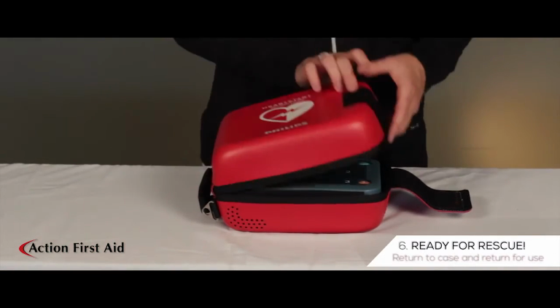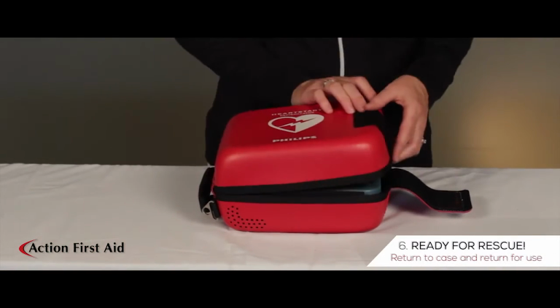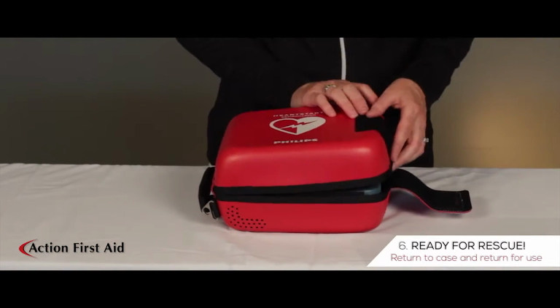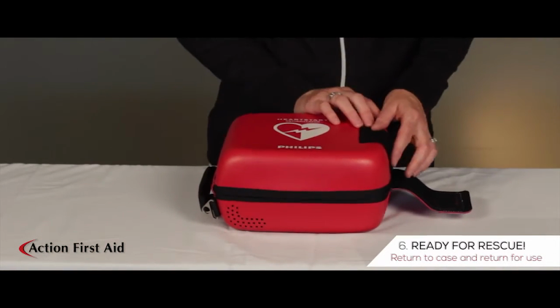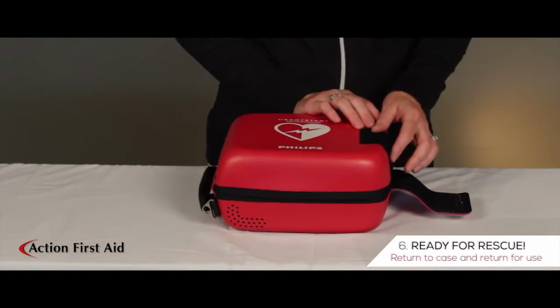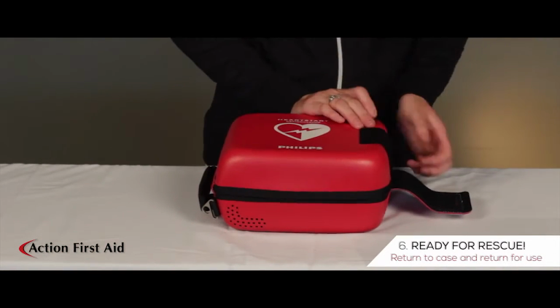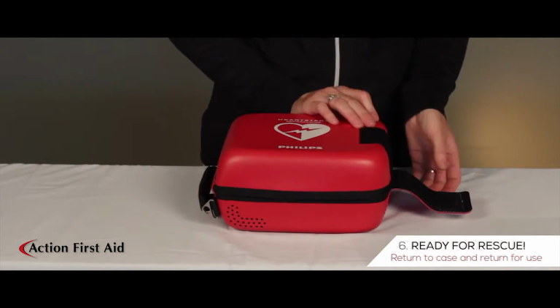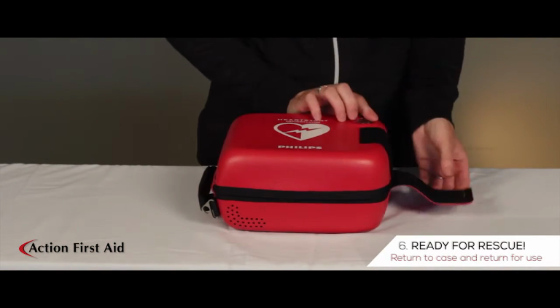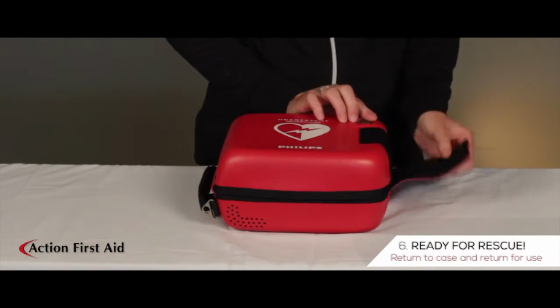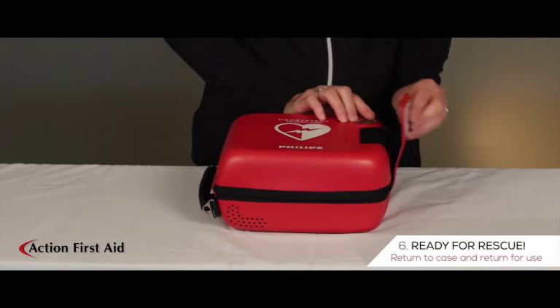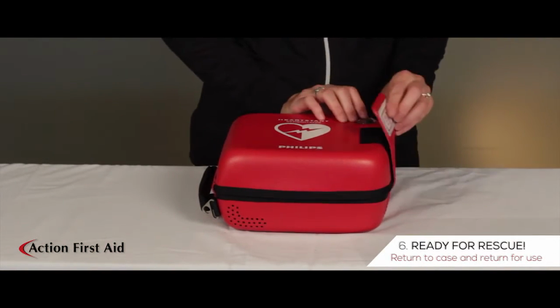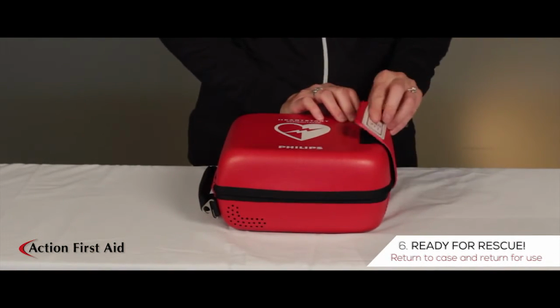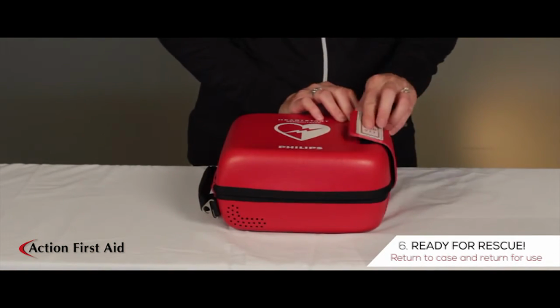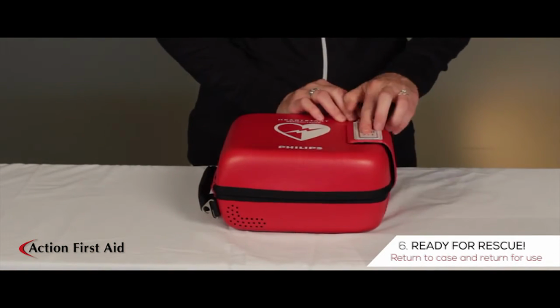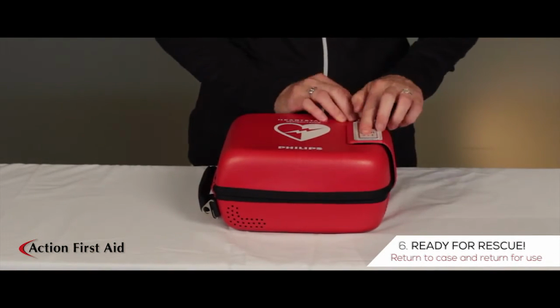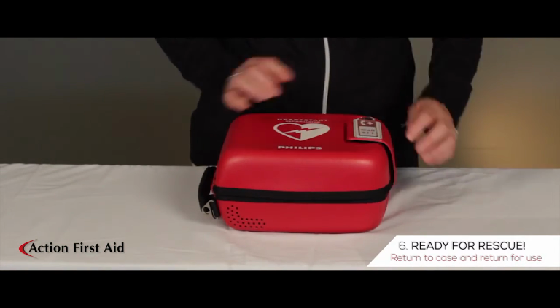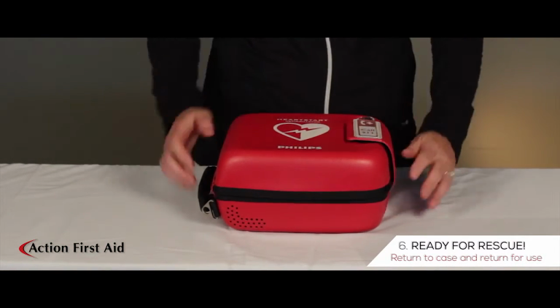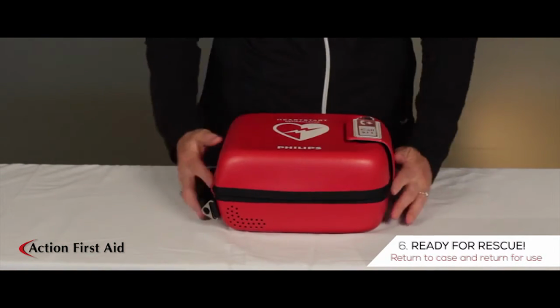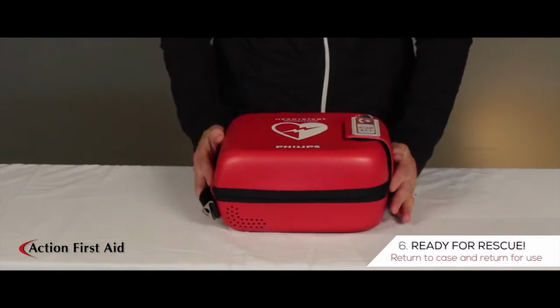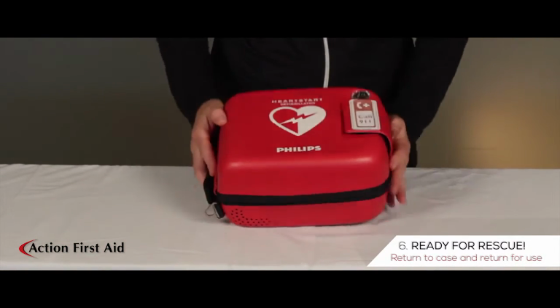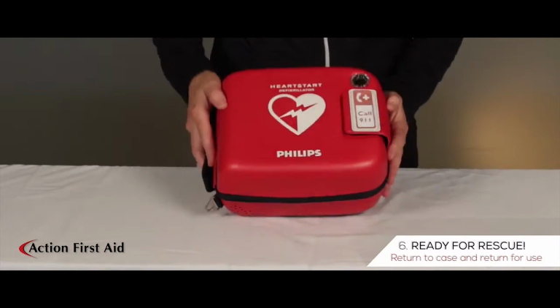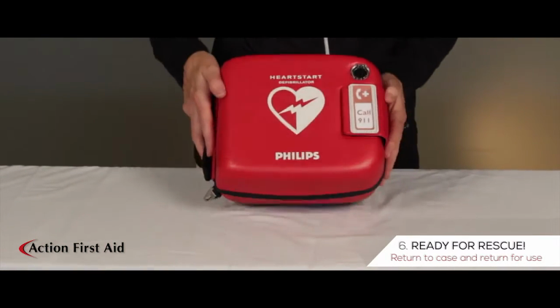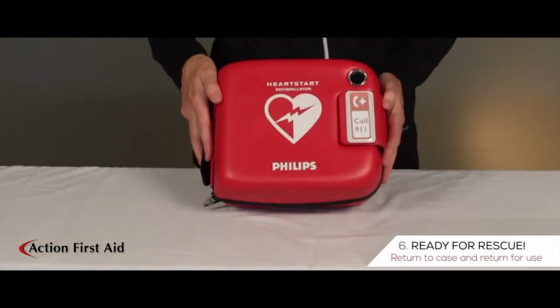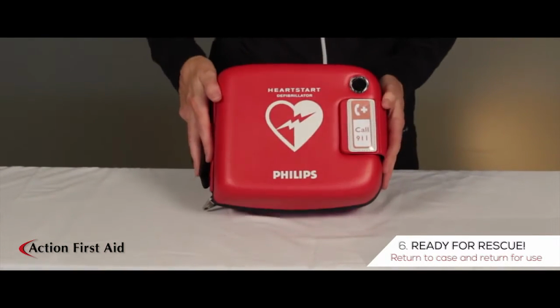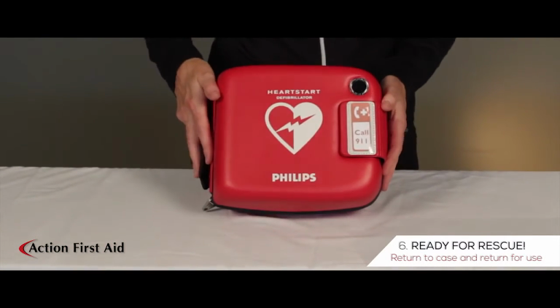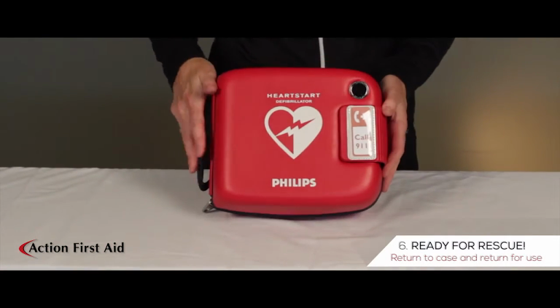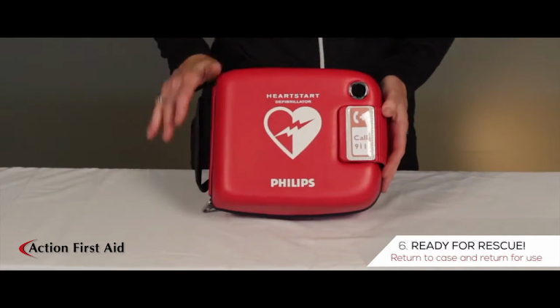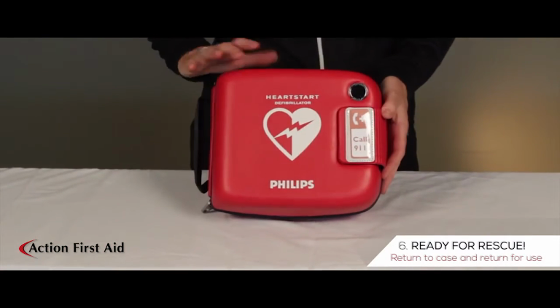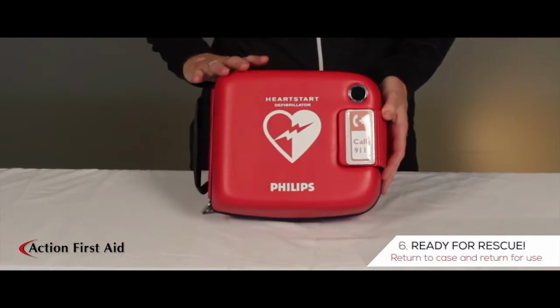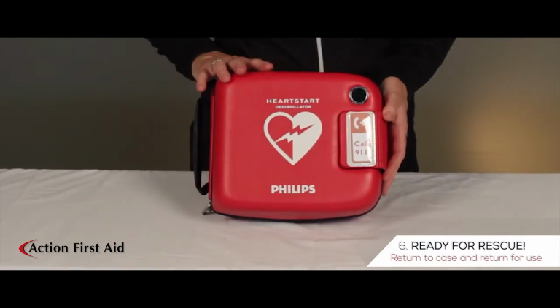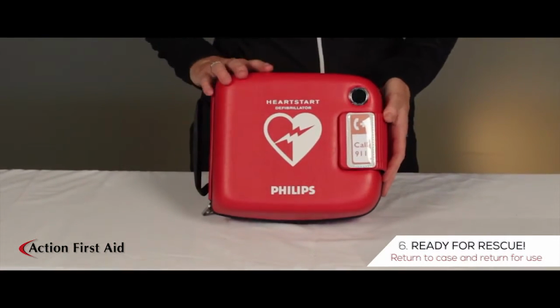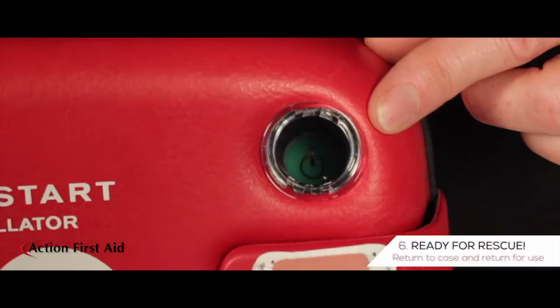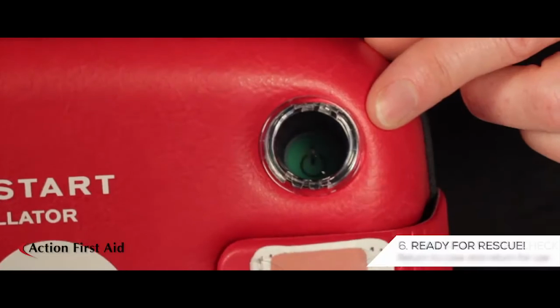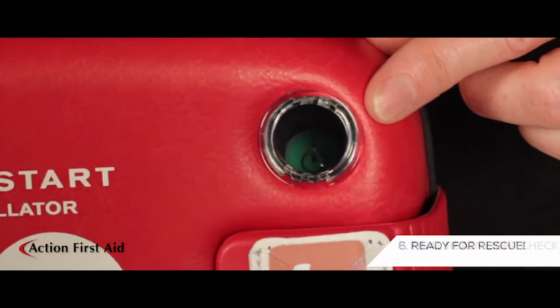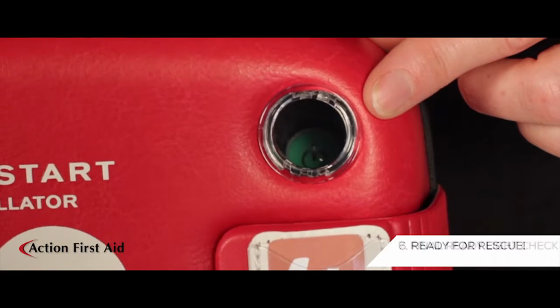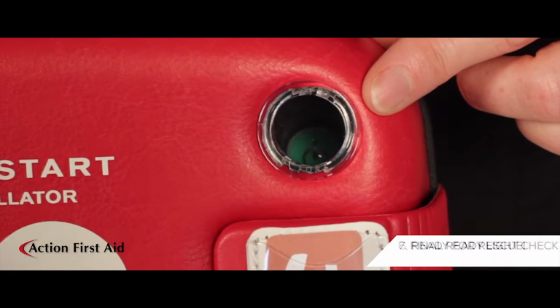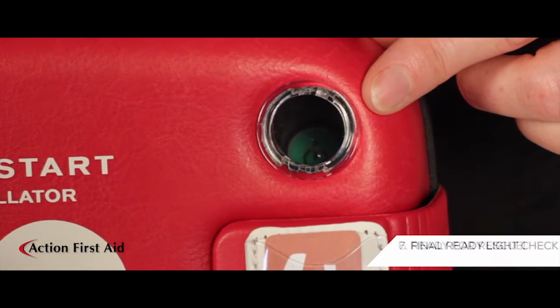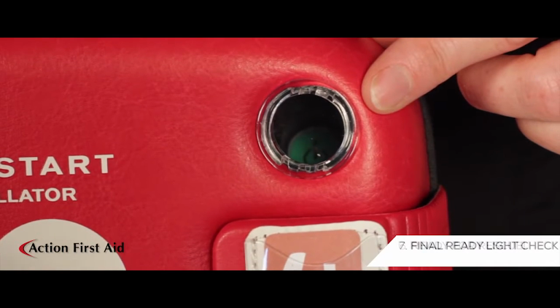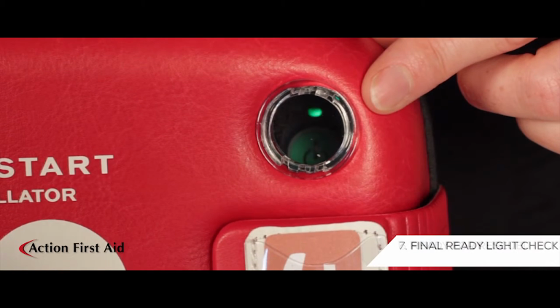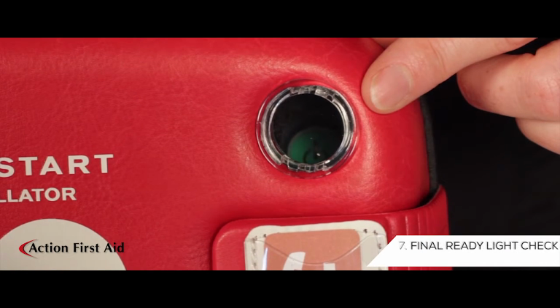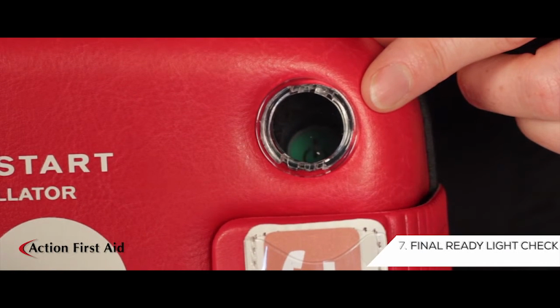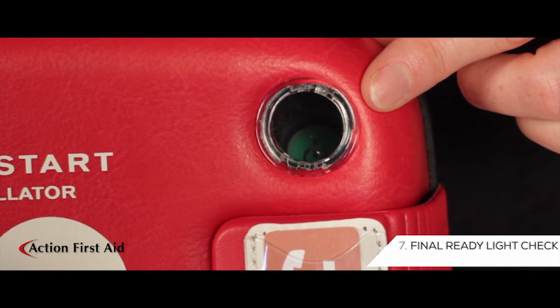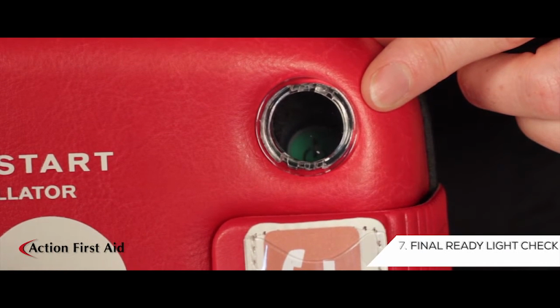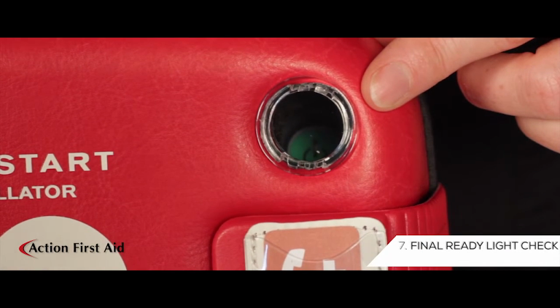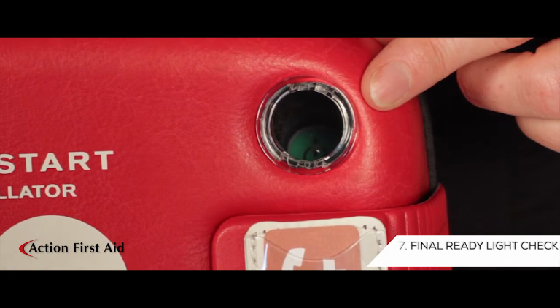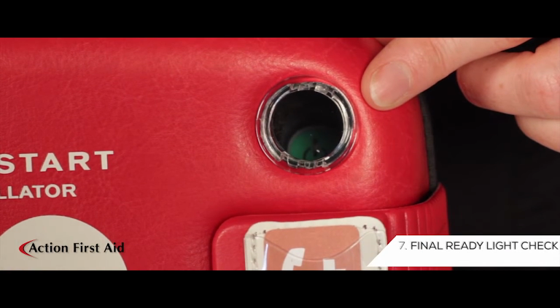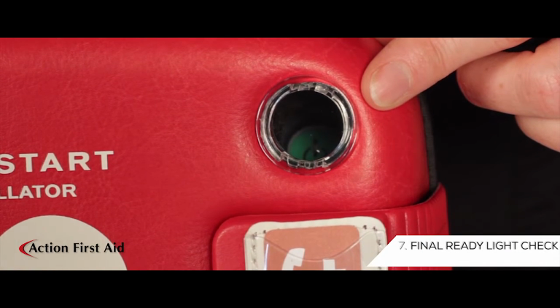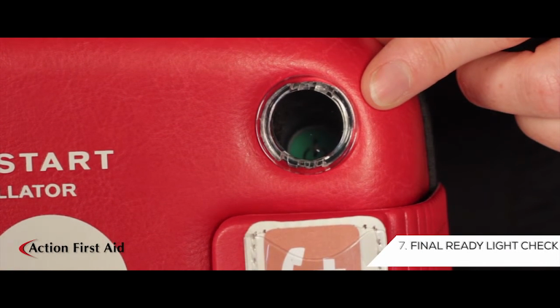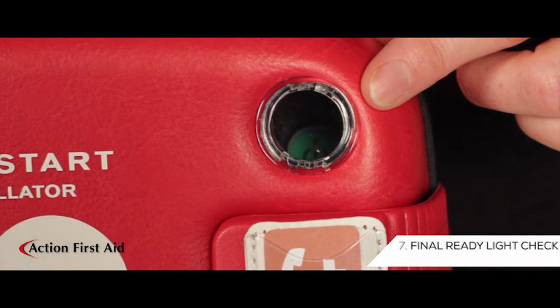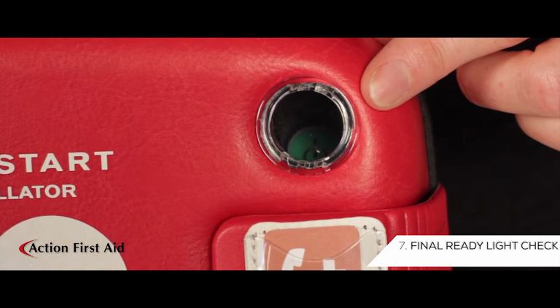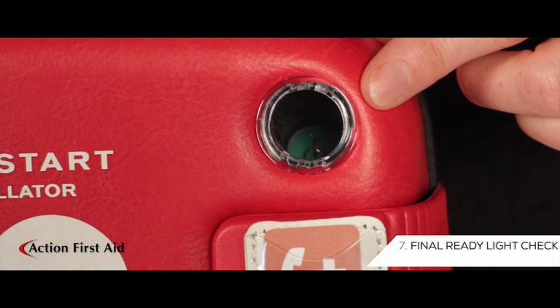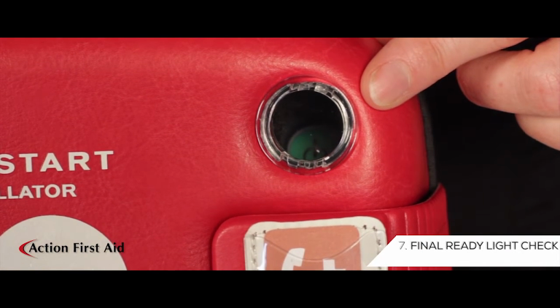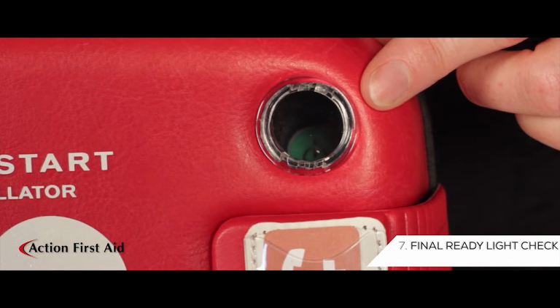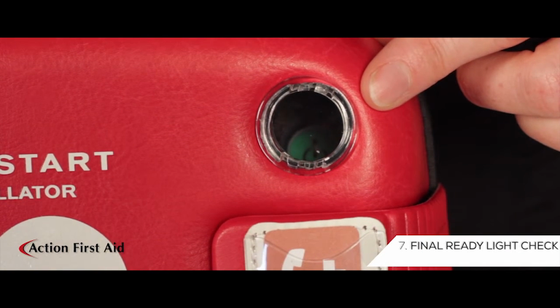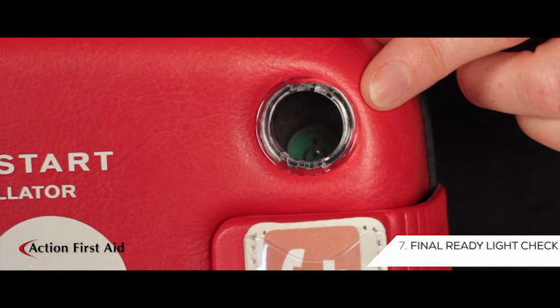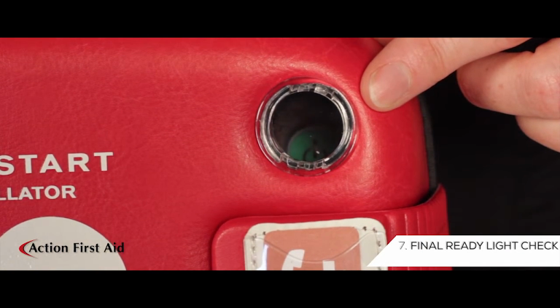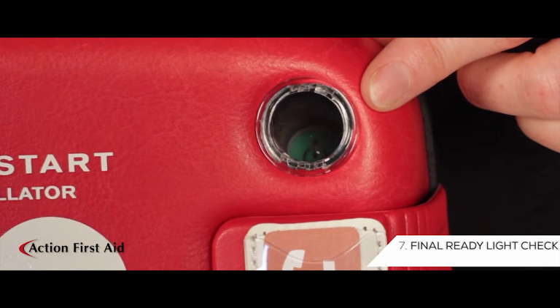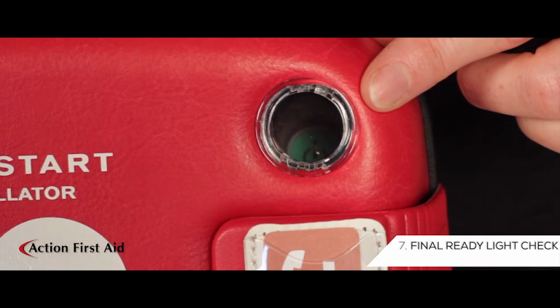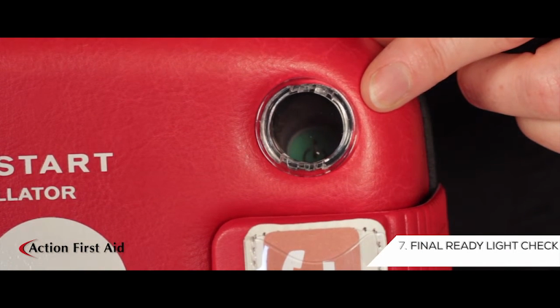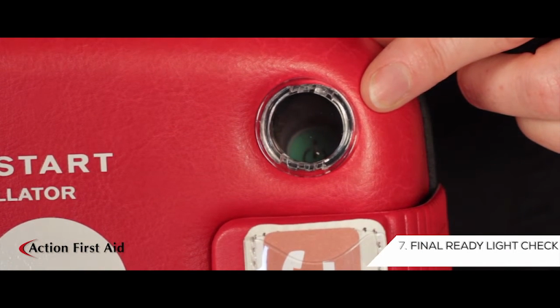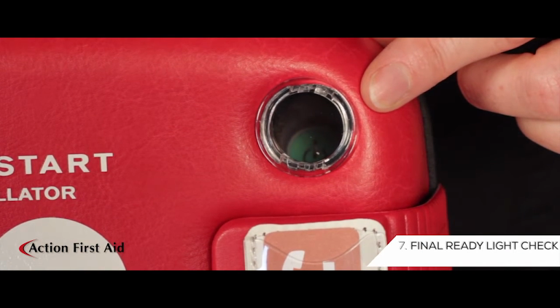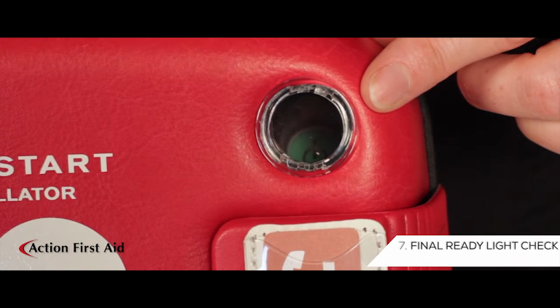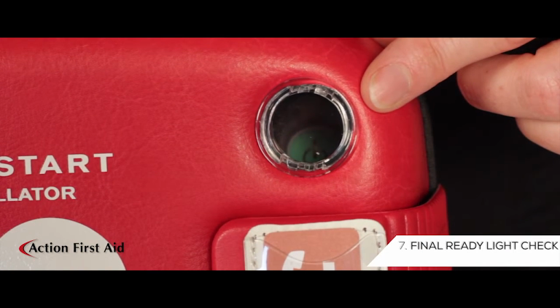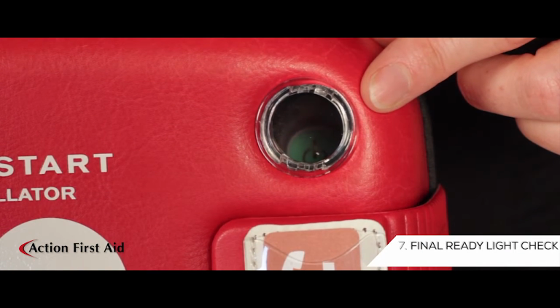The AED is now ready for rescue. Place the machine back in its case and return for use. Please ensure that the green light is visible through the porthole window.